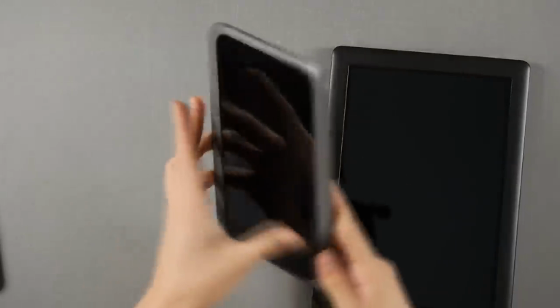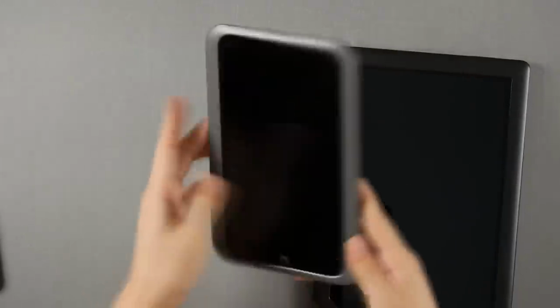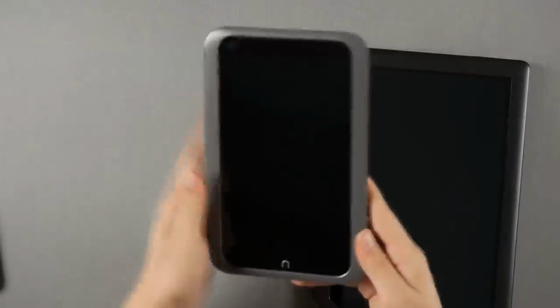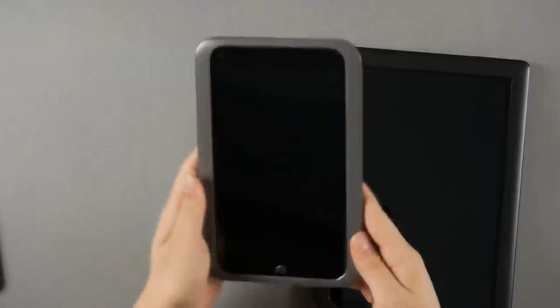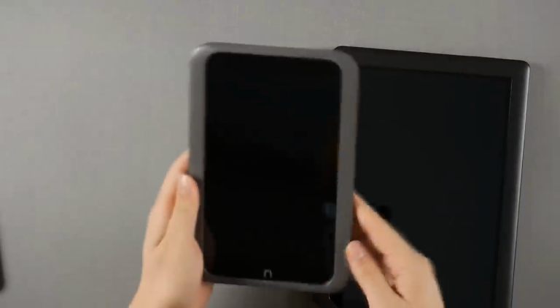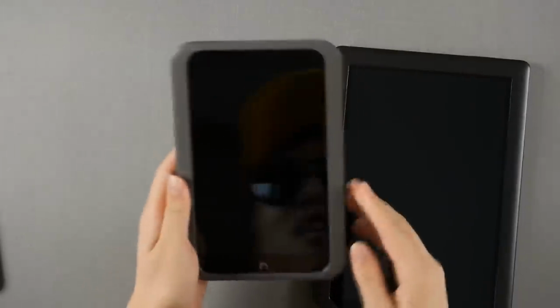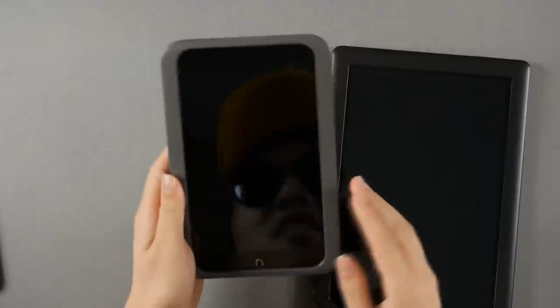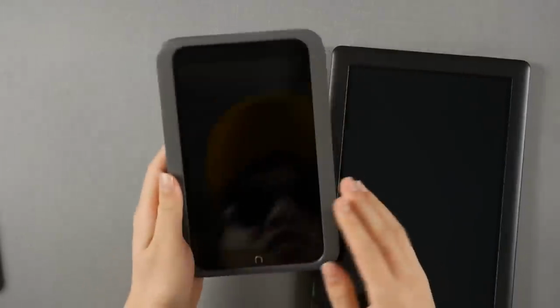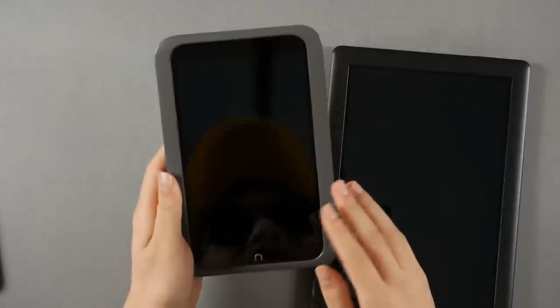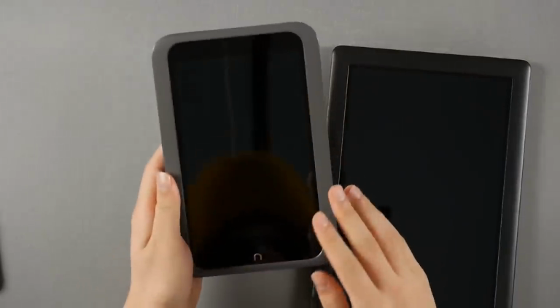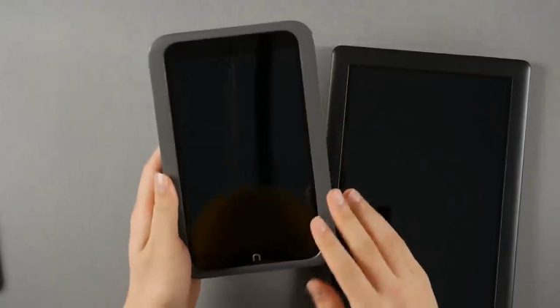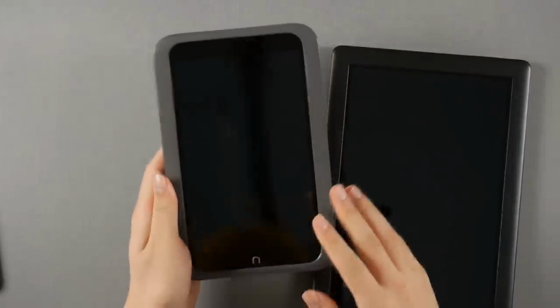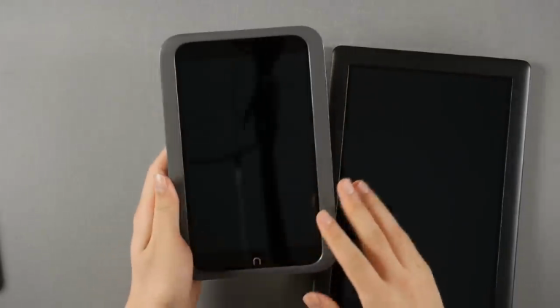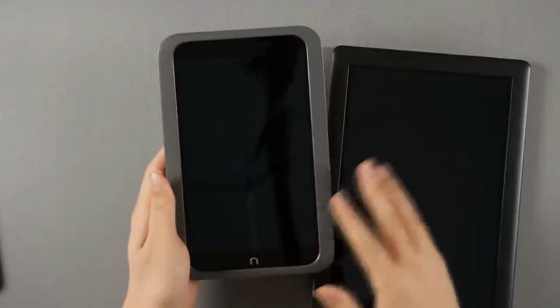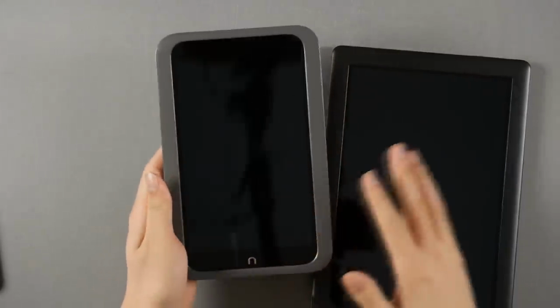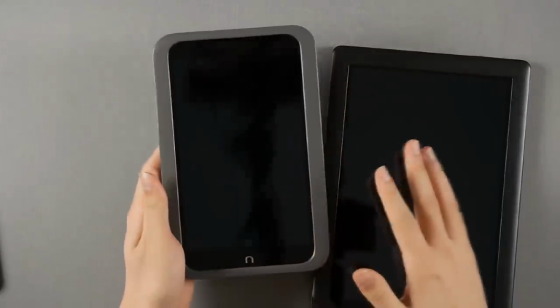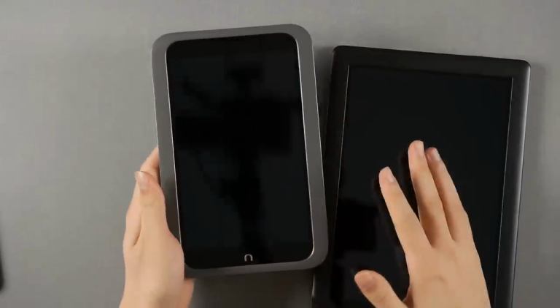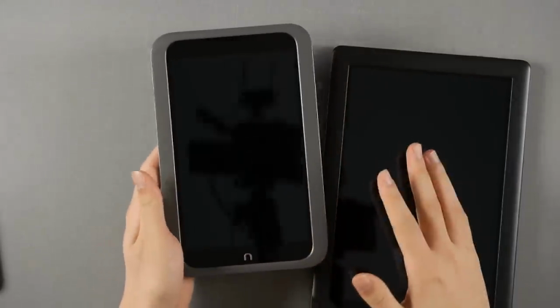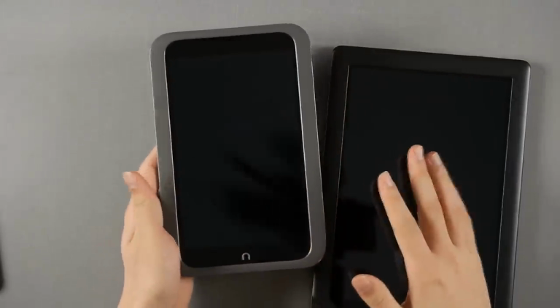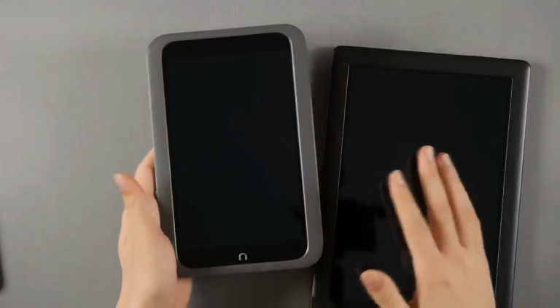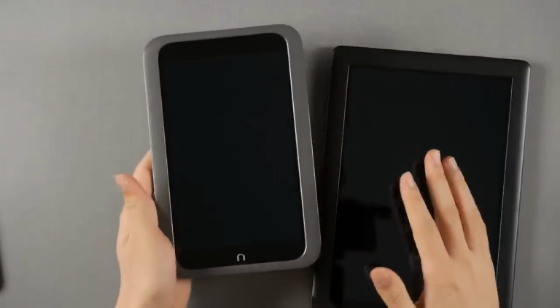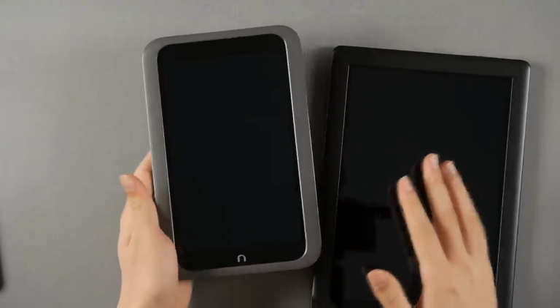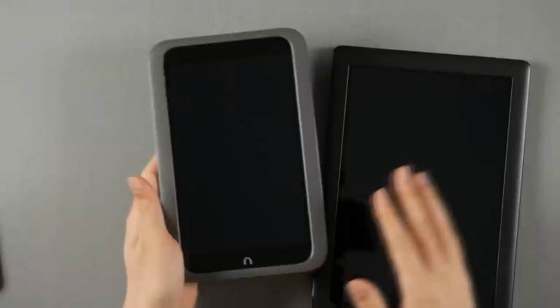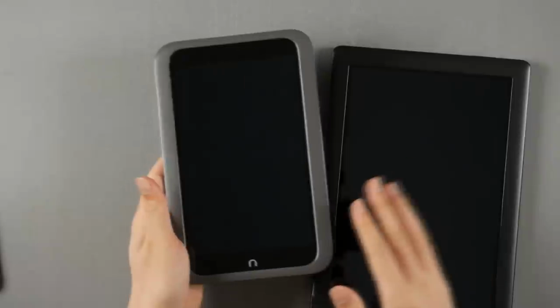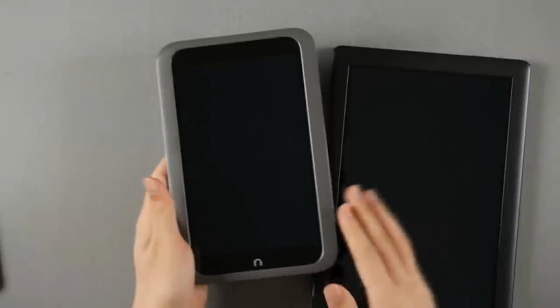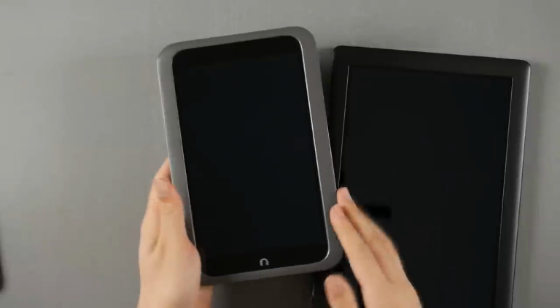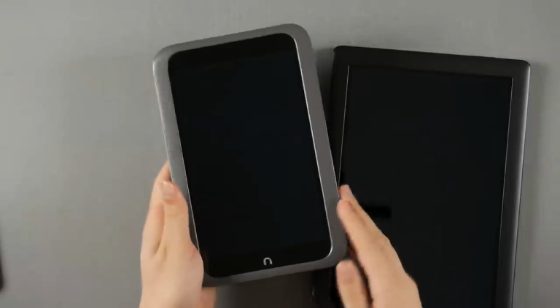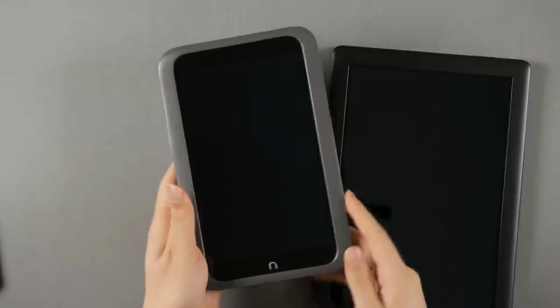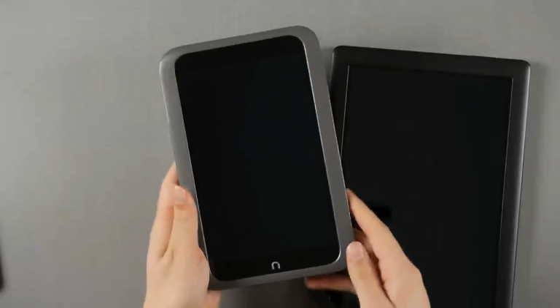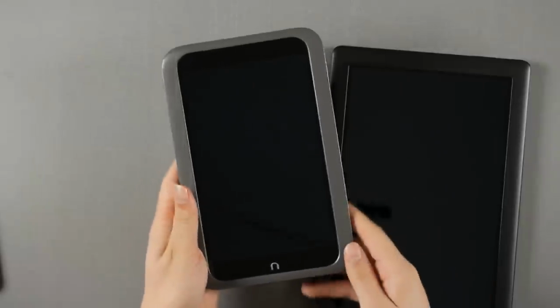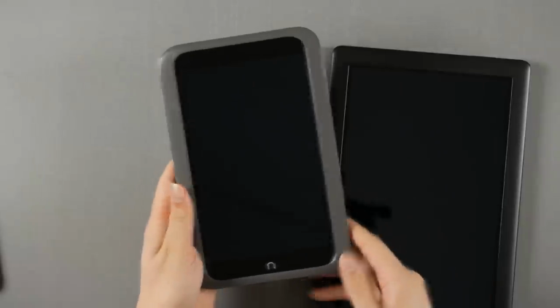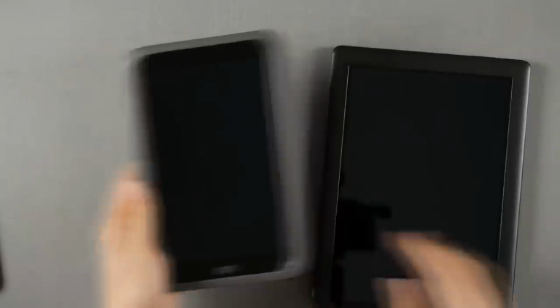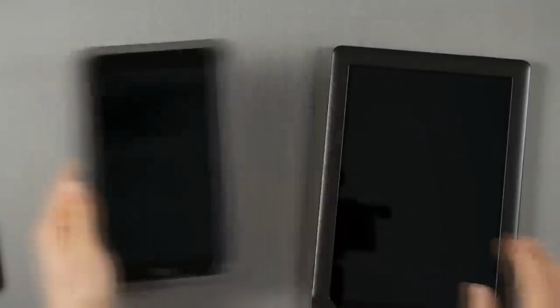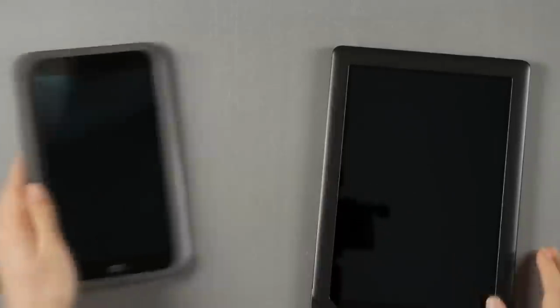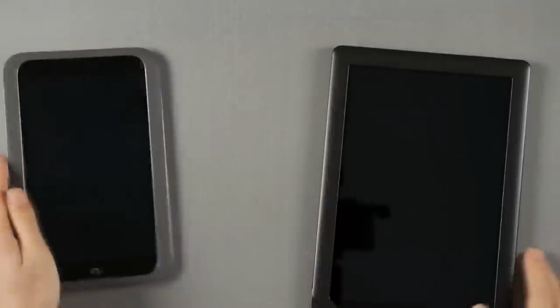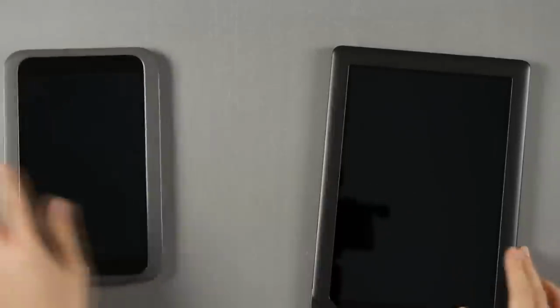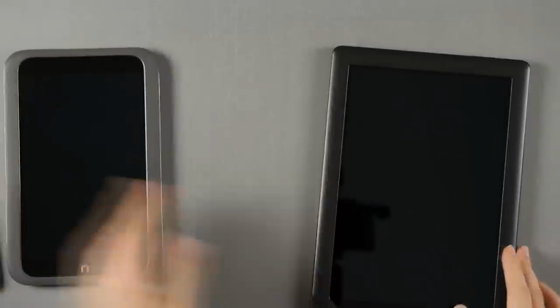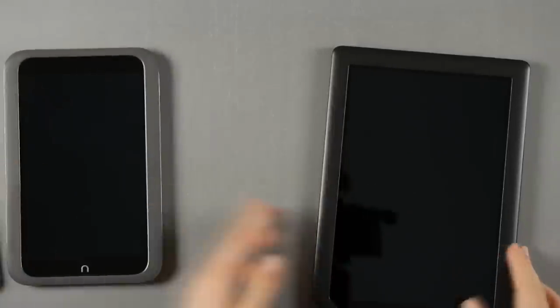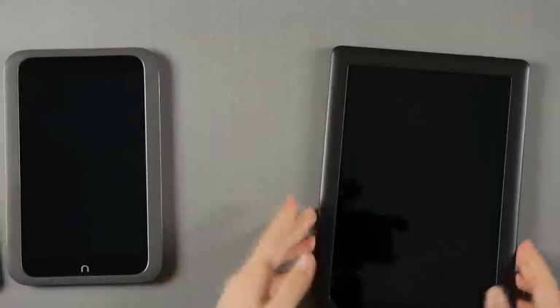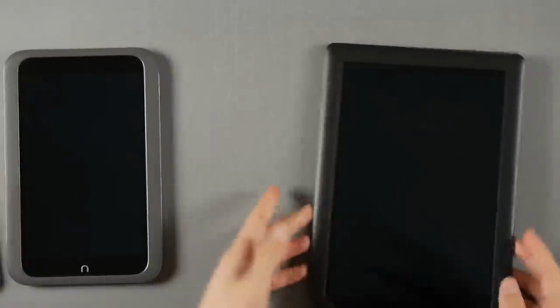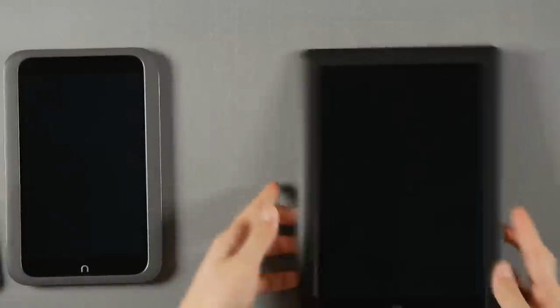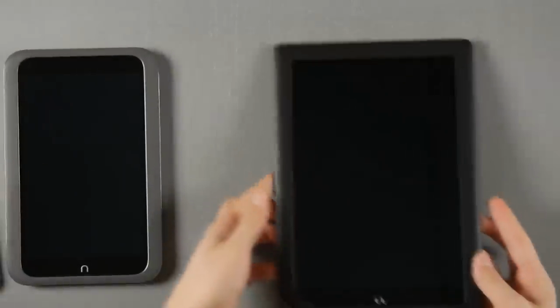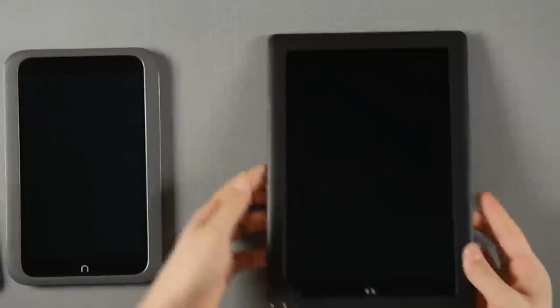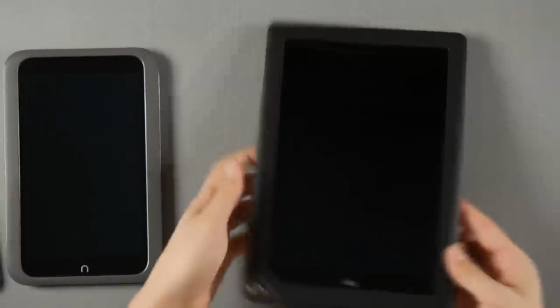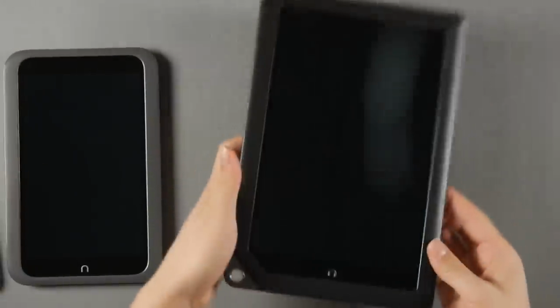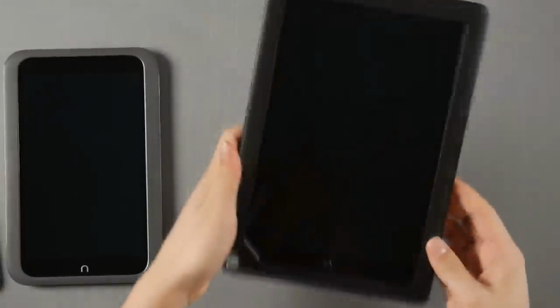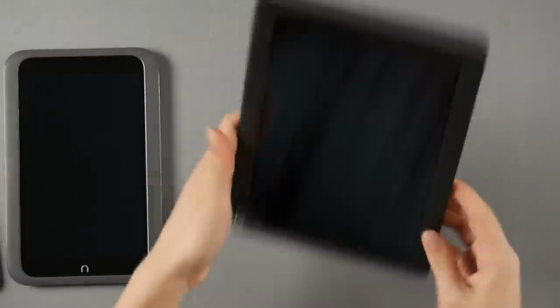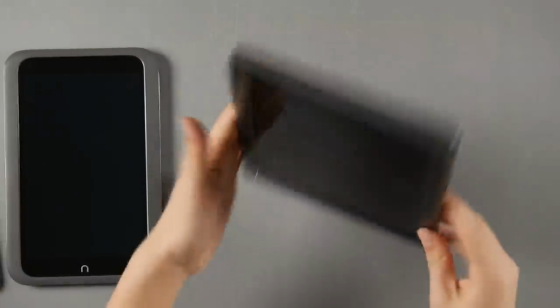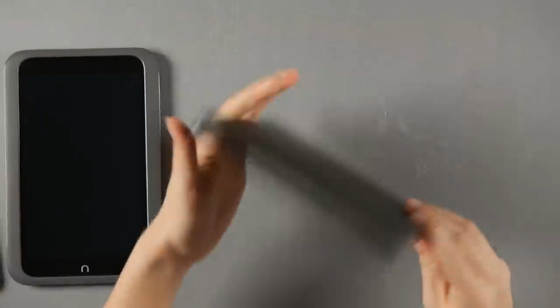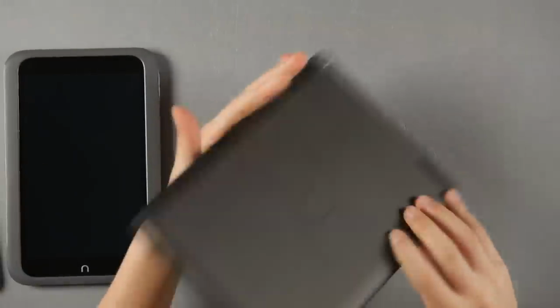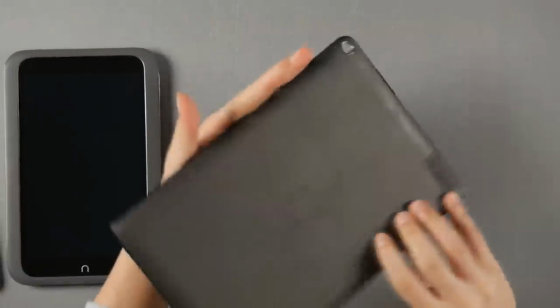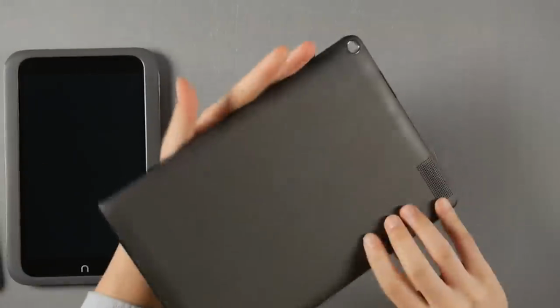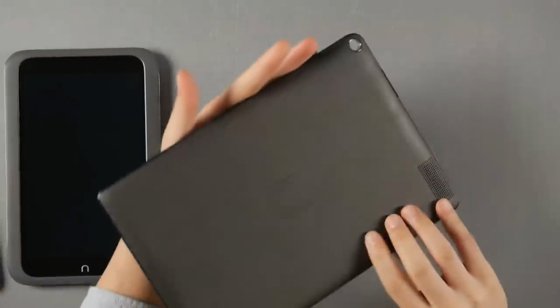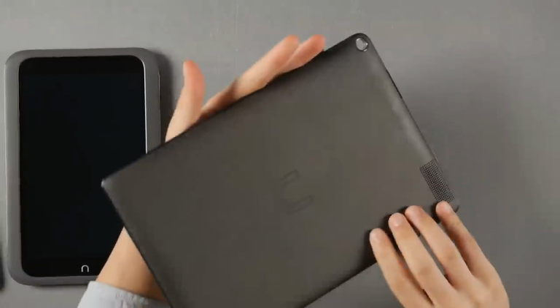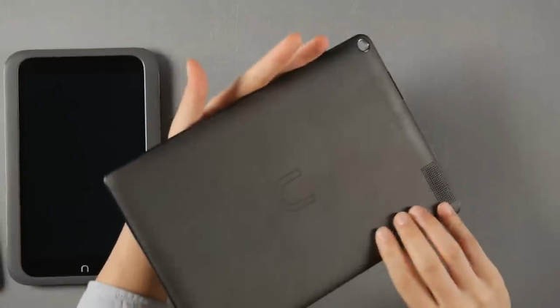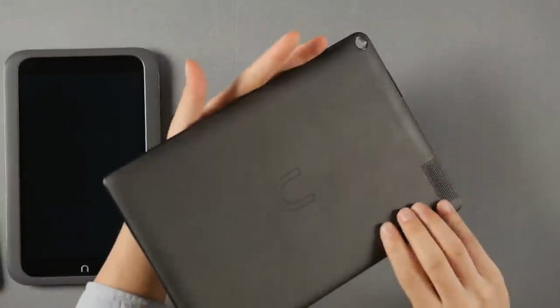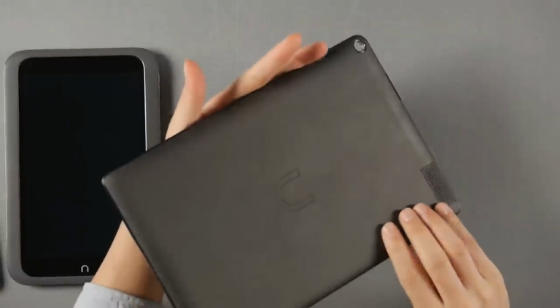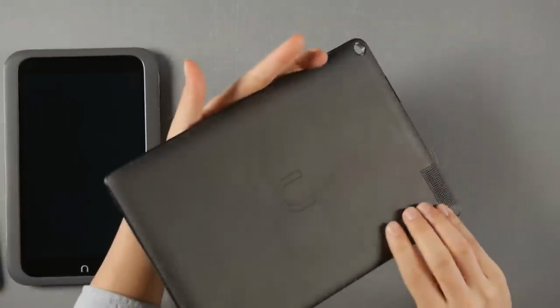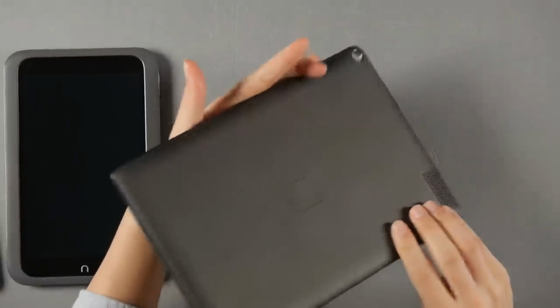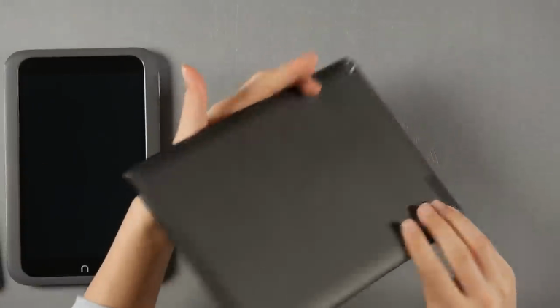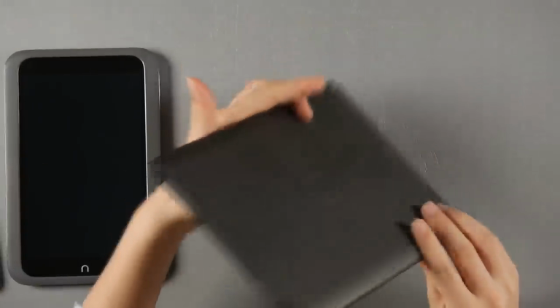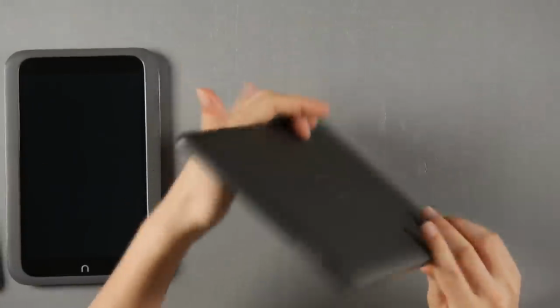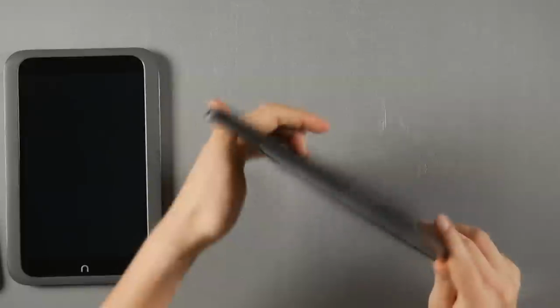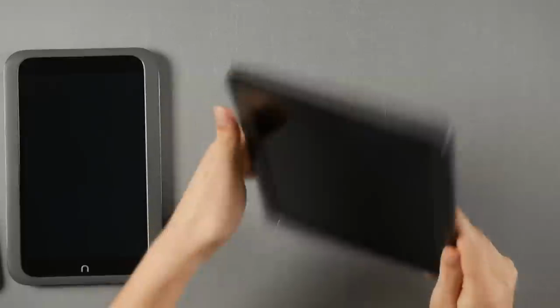The Nook HD is one of the ugliest tablets I've seen, and the Nook HD+ is actually one of the prettiest tablets I've ever seen.